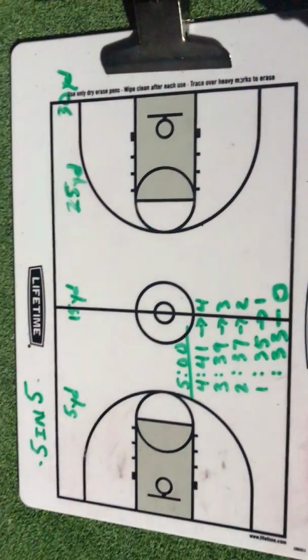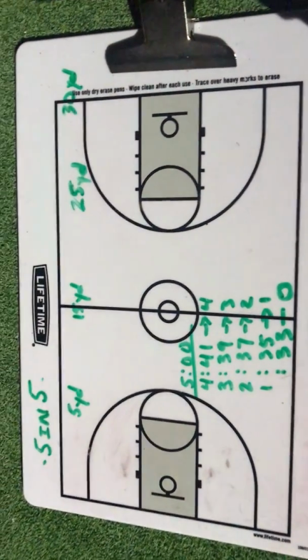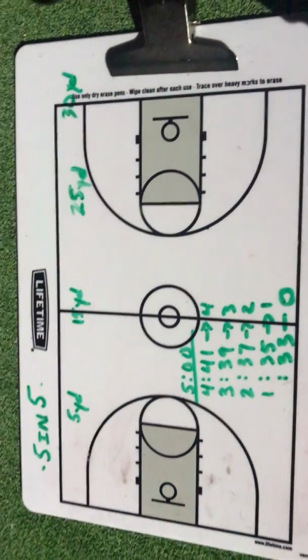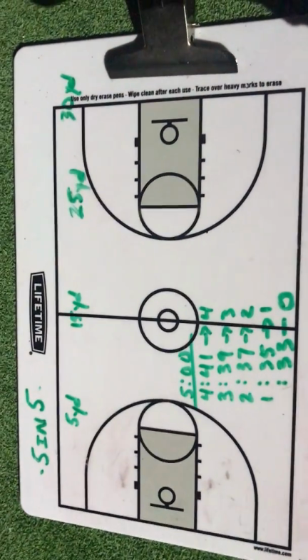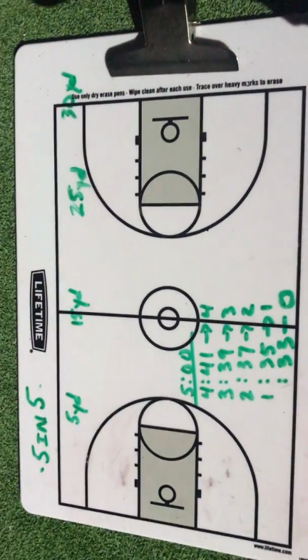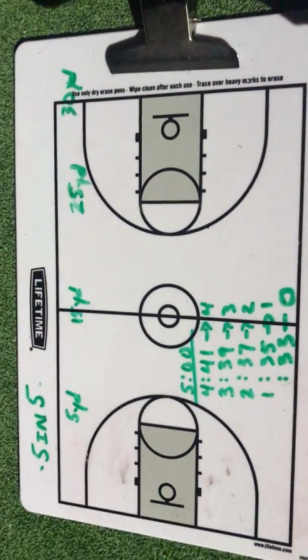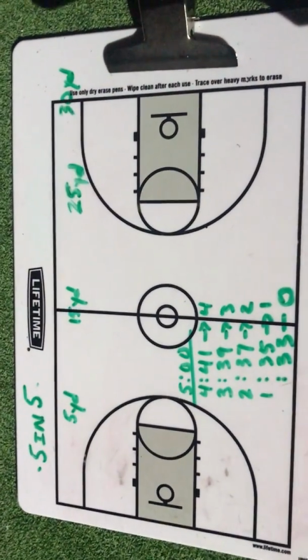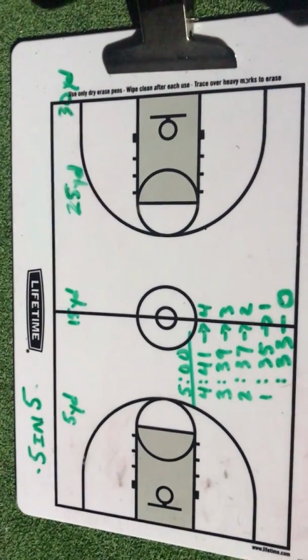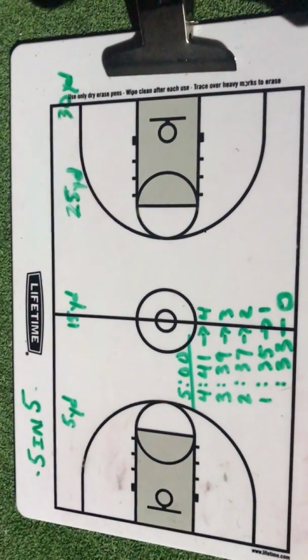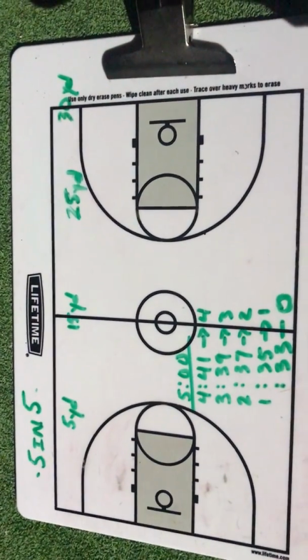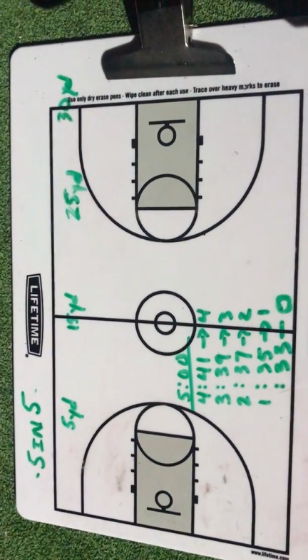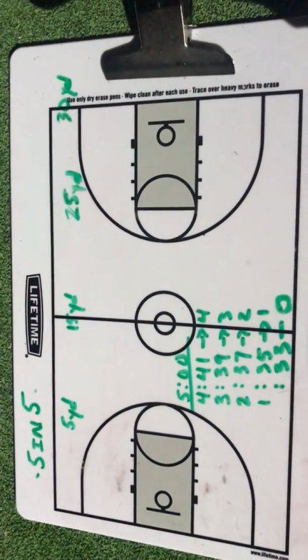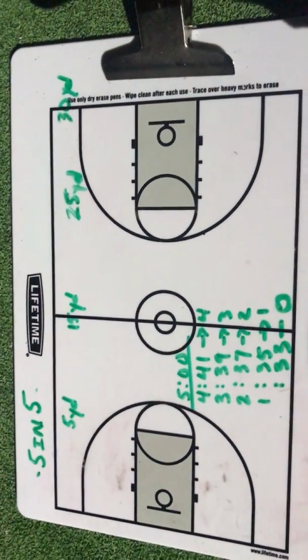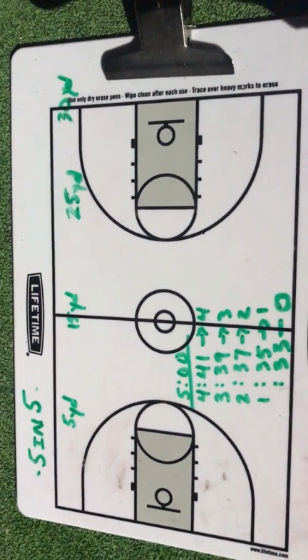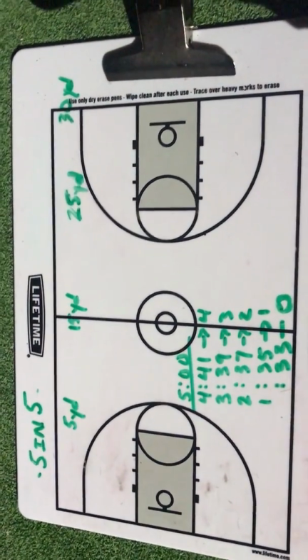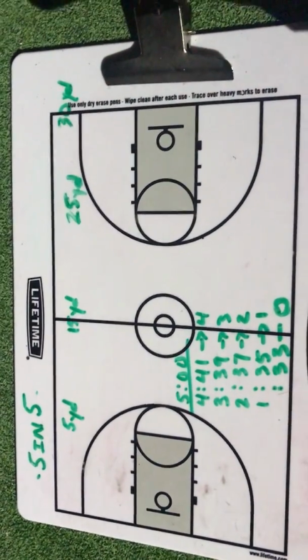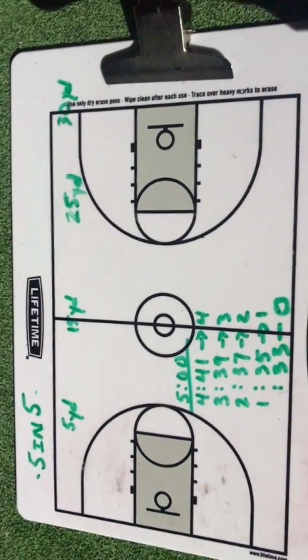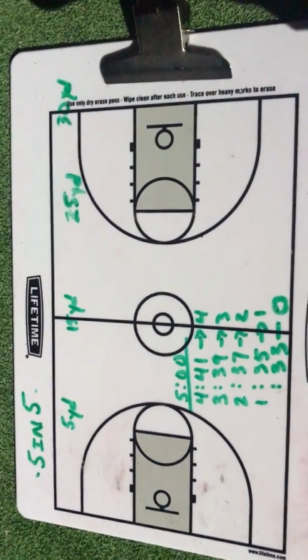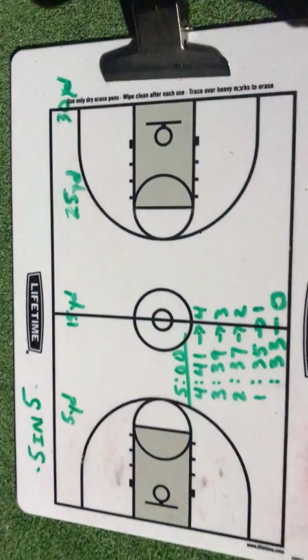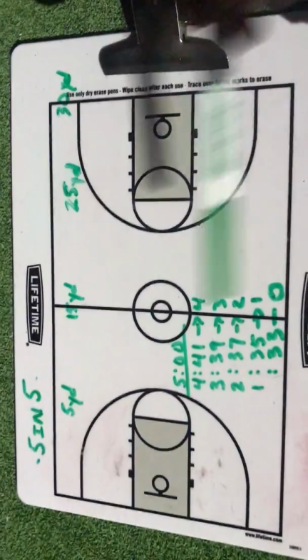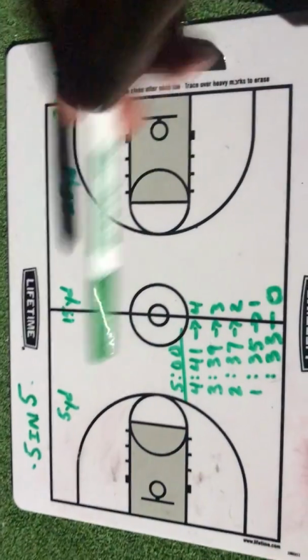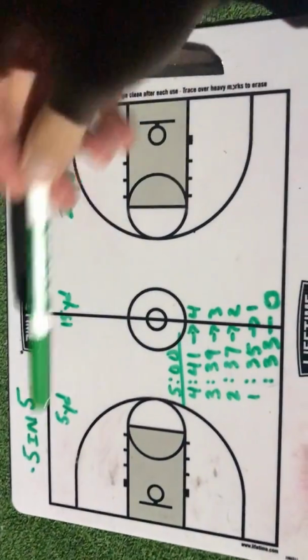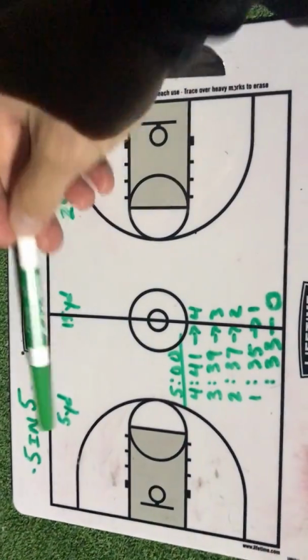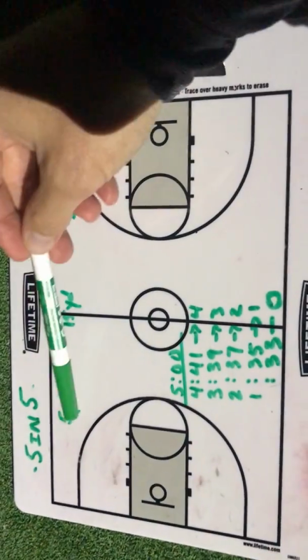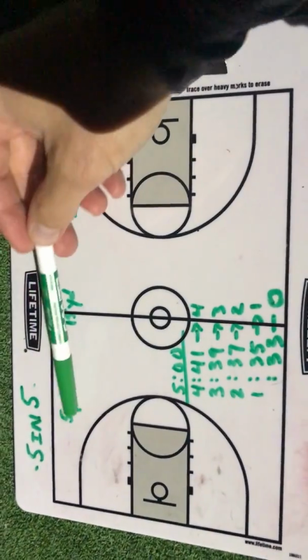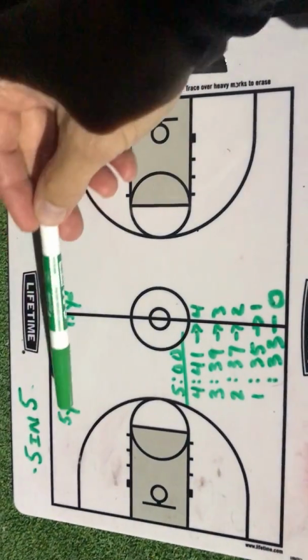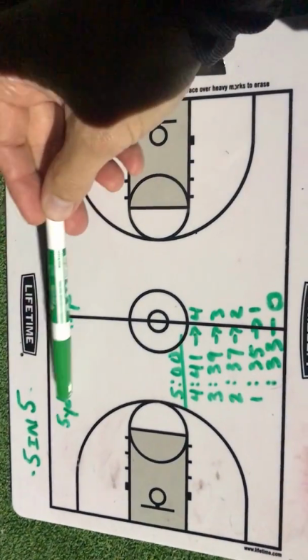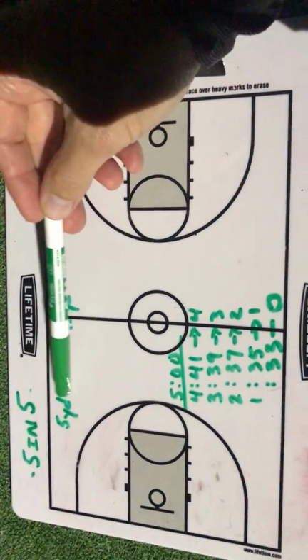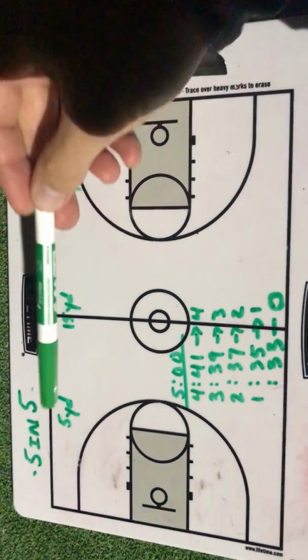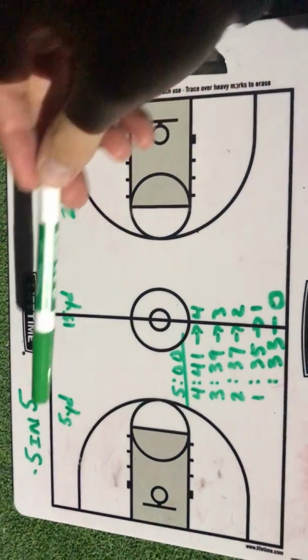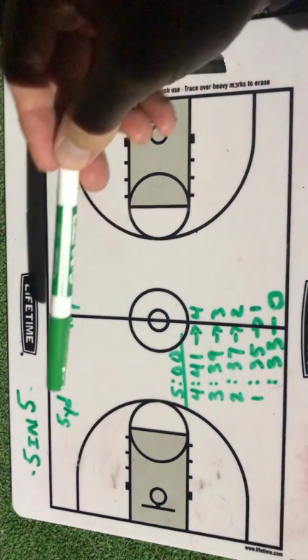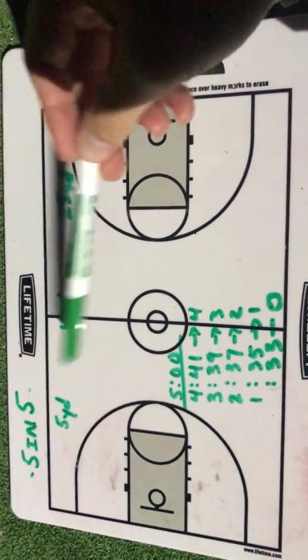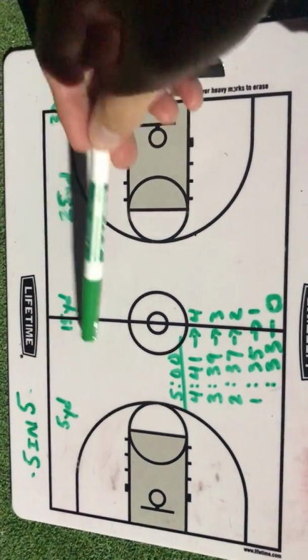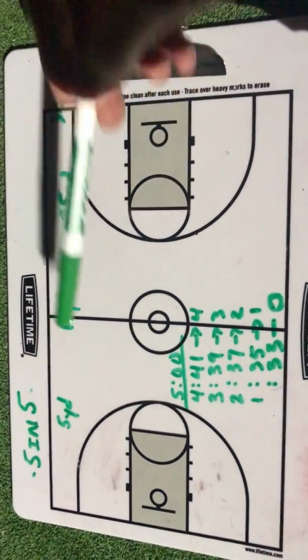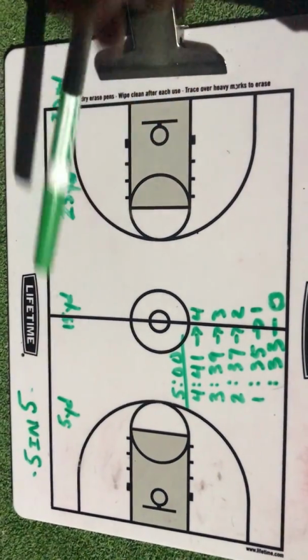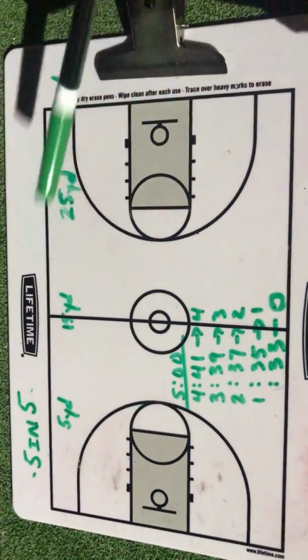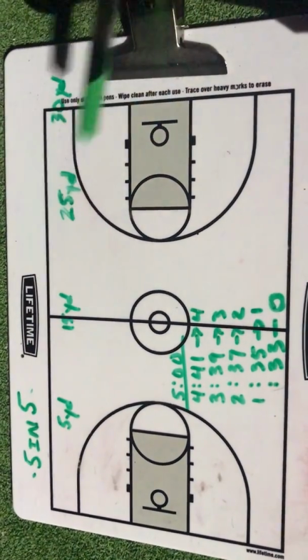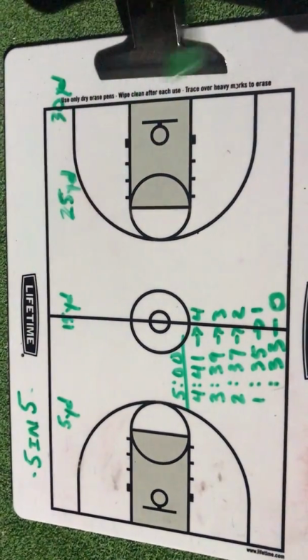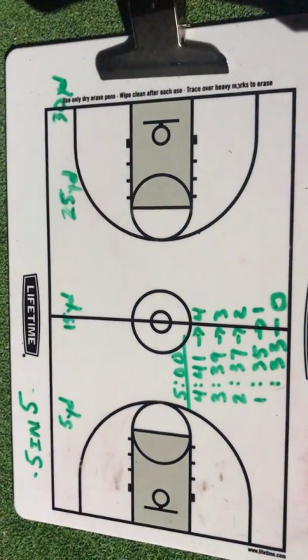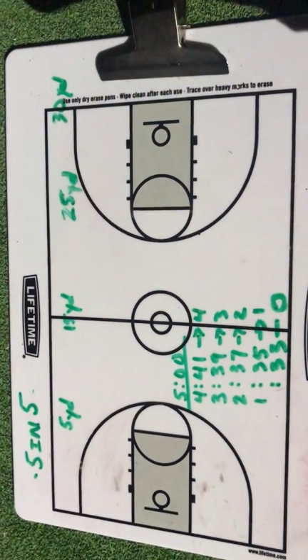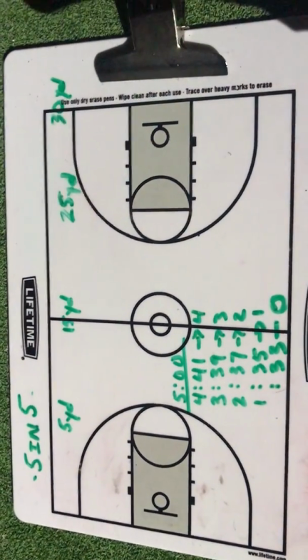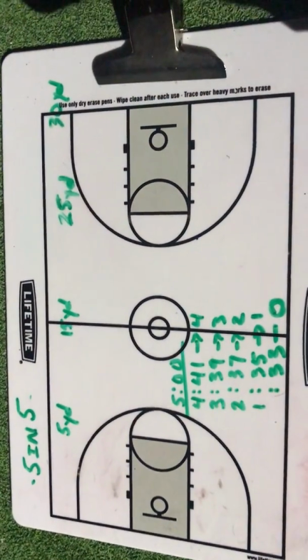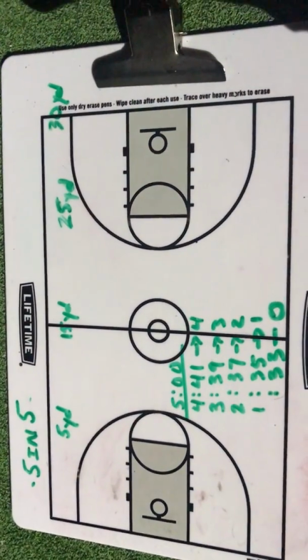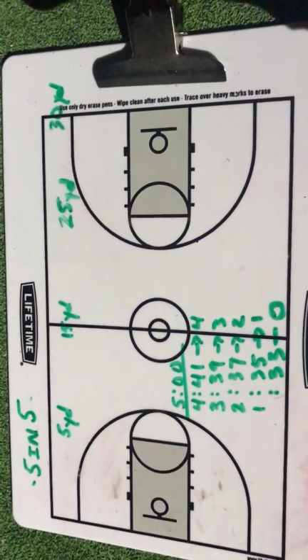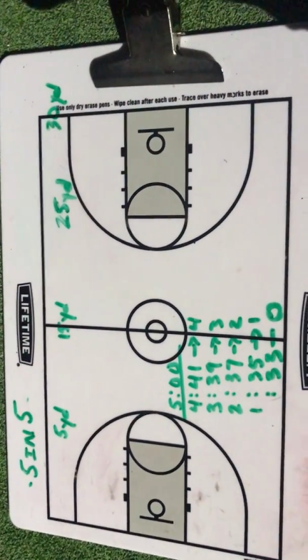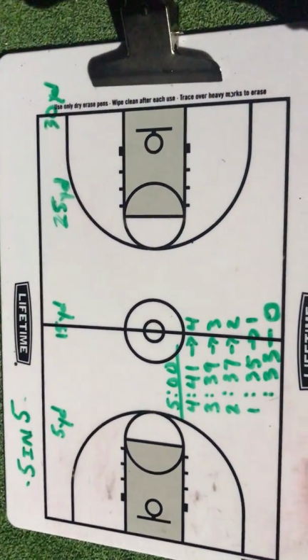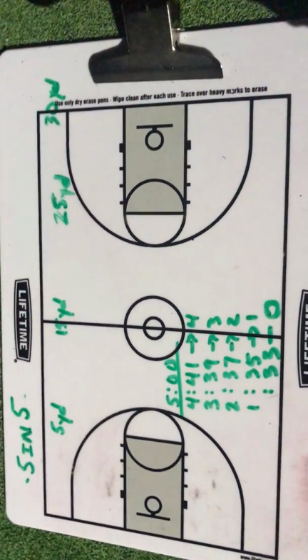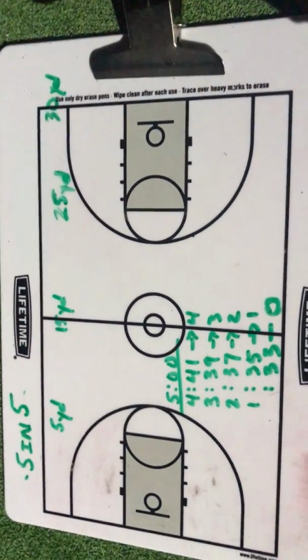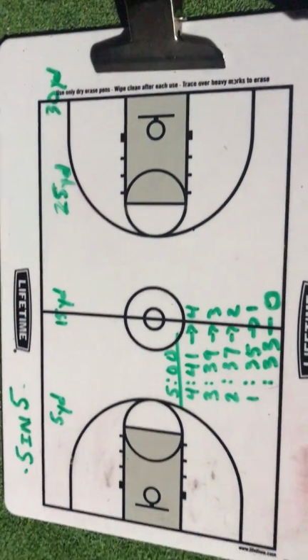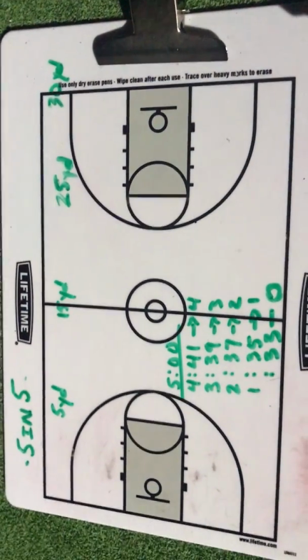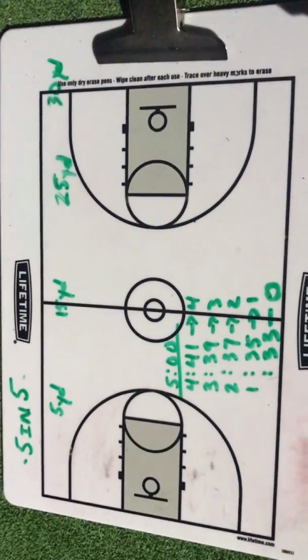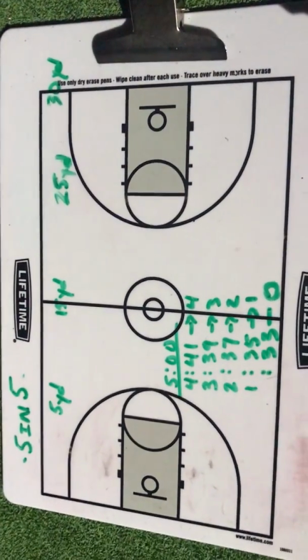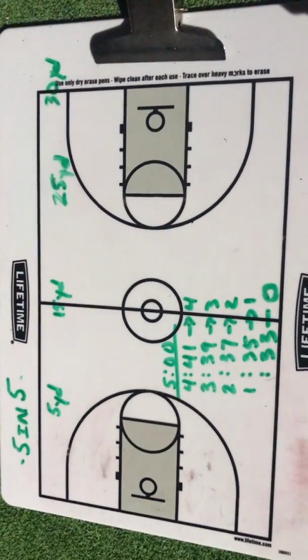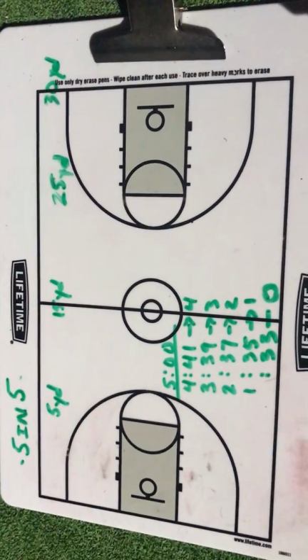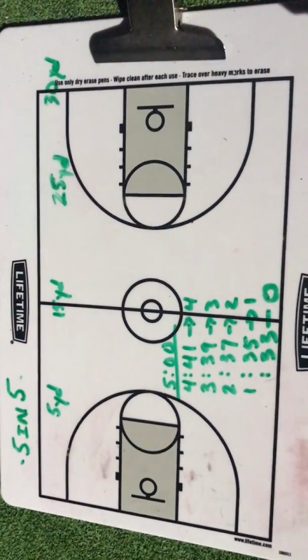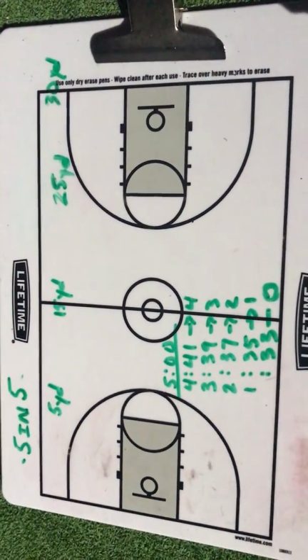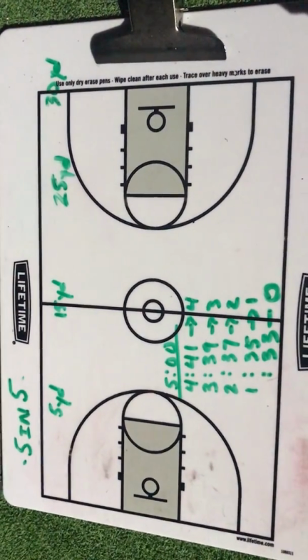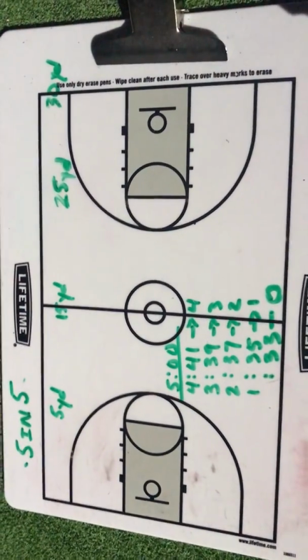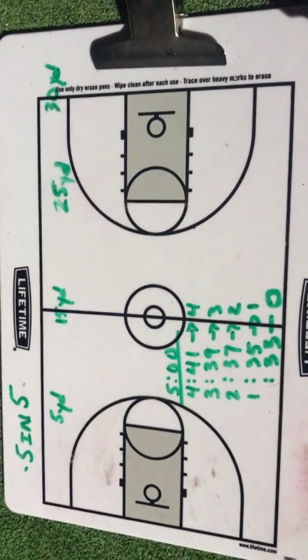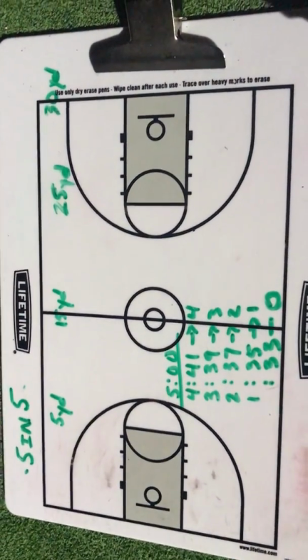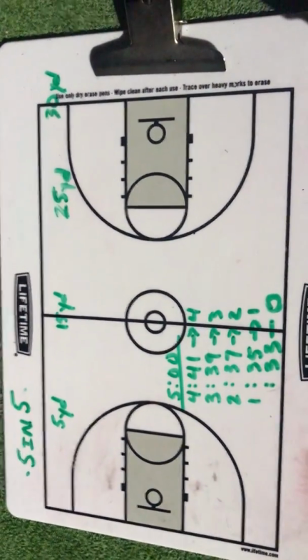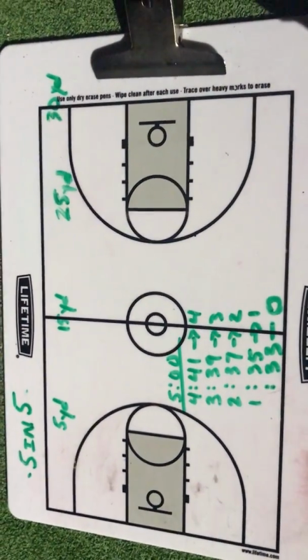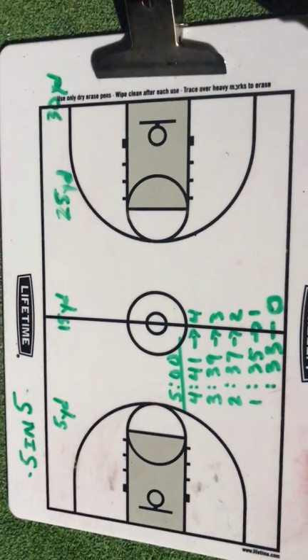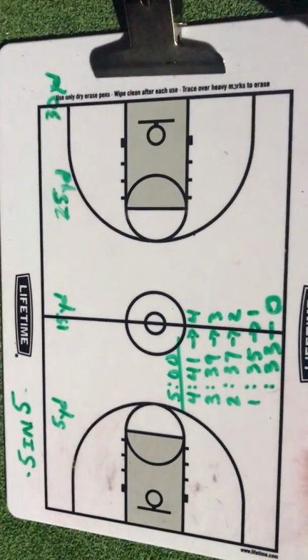This is a tough drill if you really push it. You can do 5 and 5, or push it to 10 and 10, and ultimately 20 to 20.